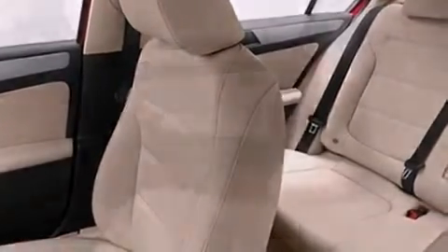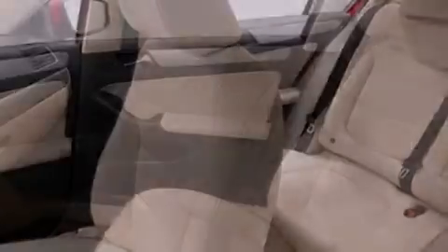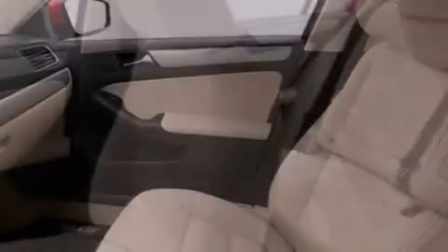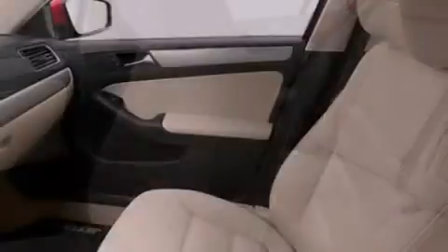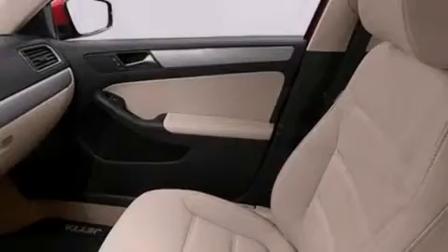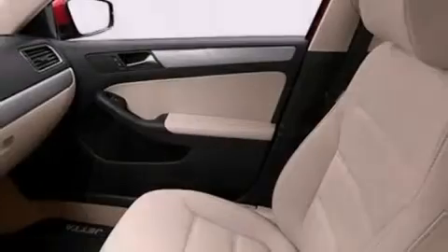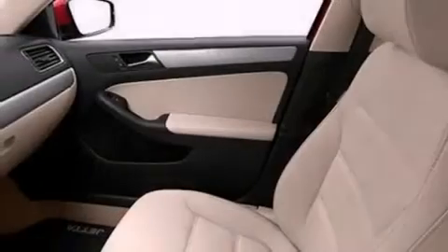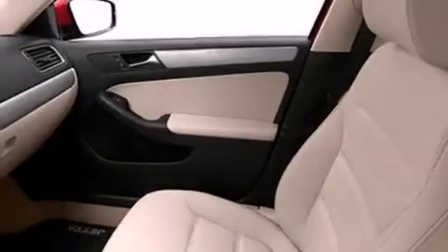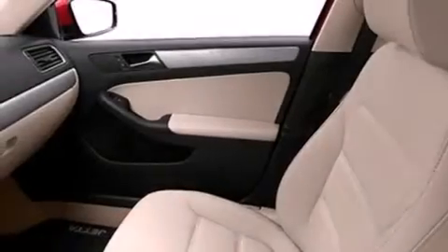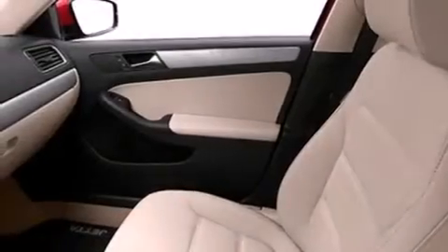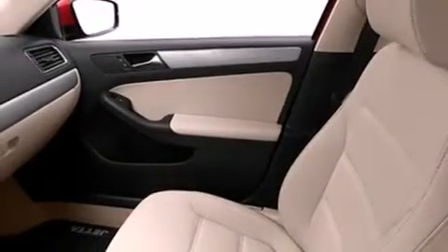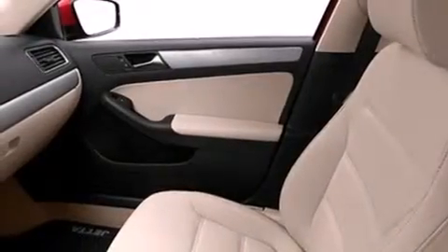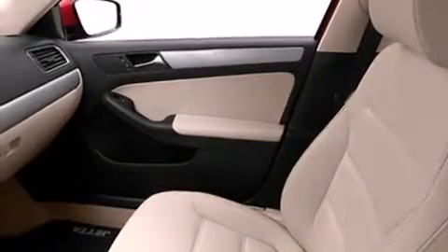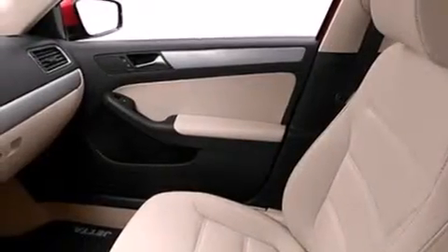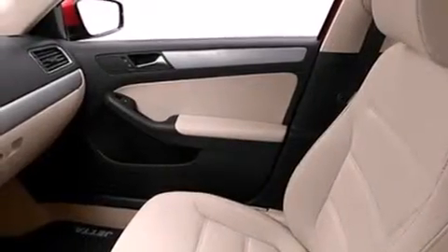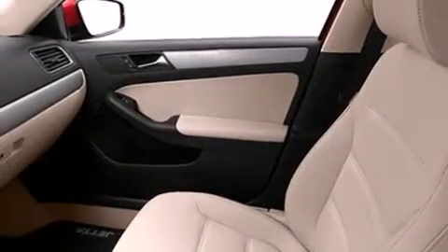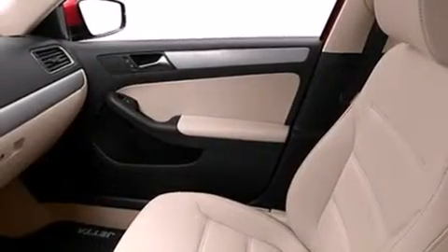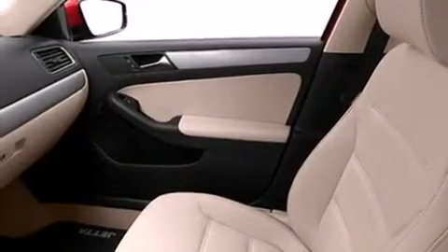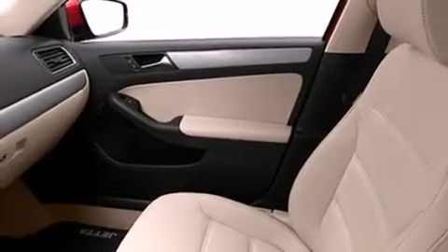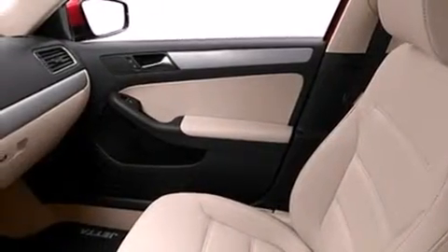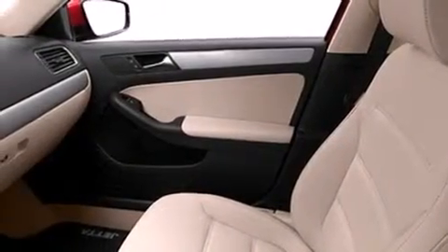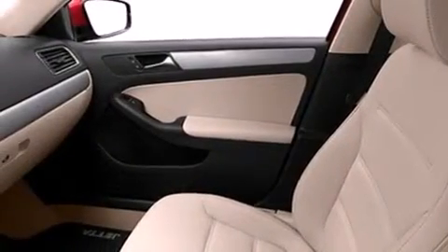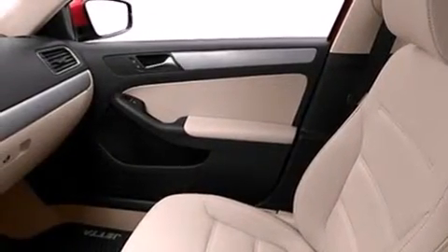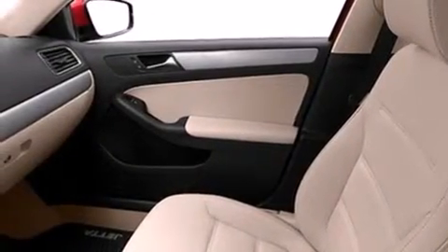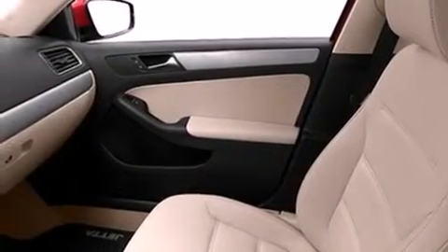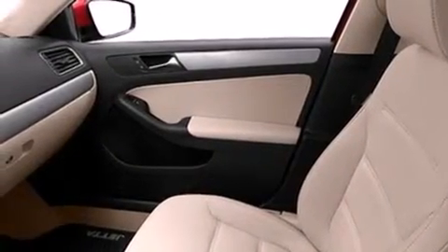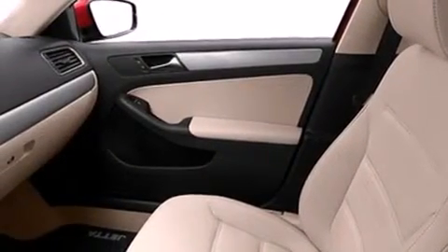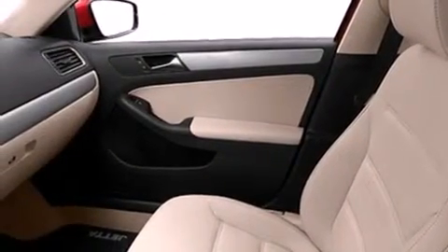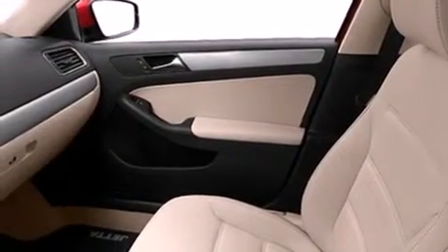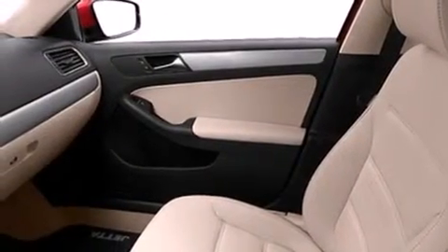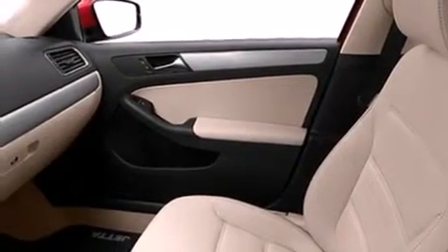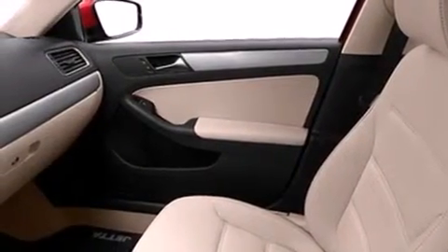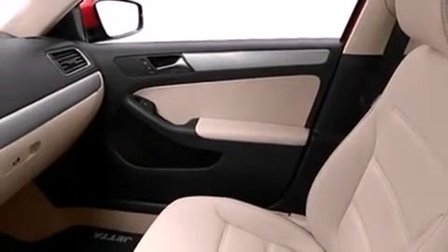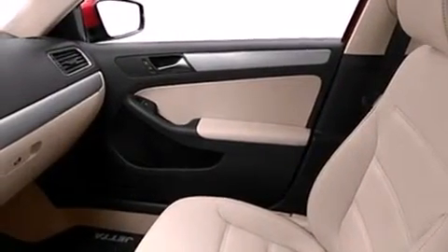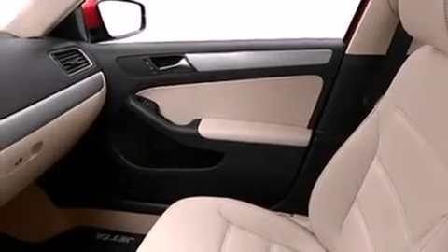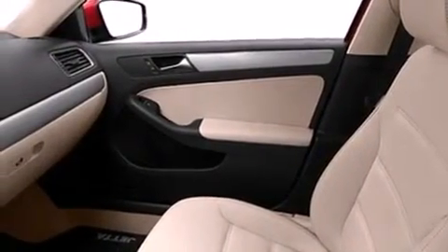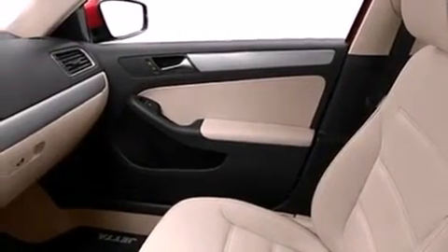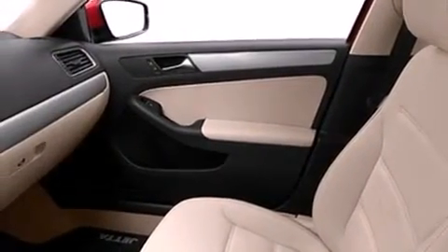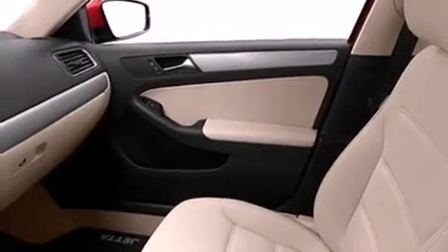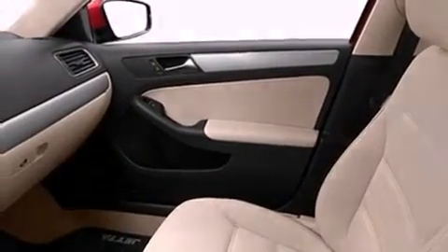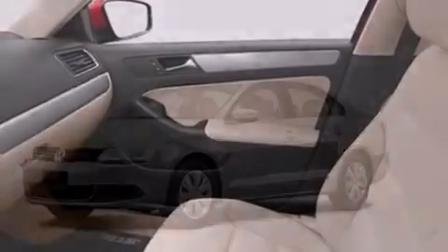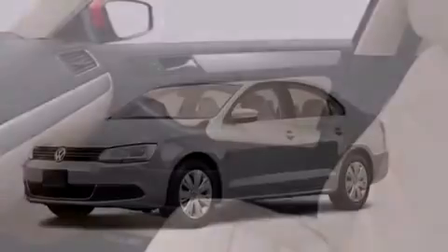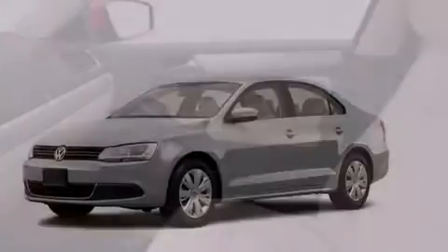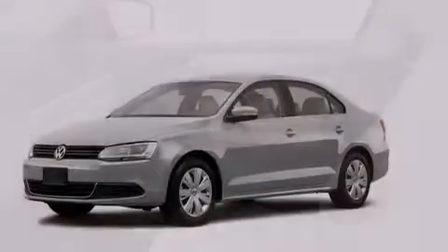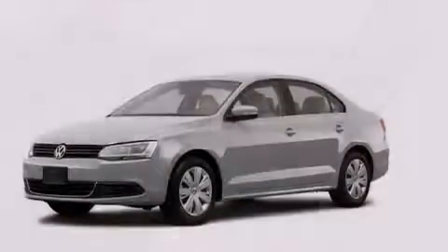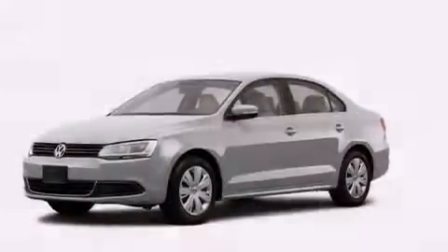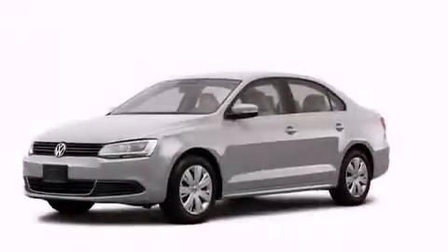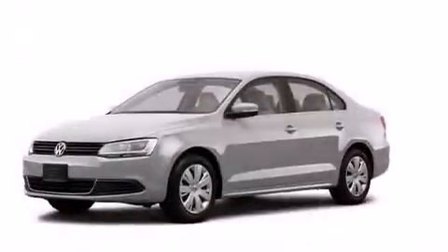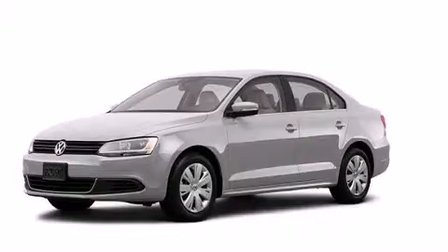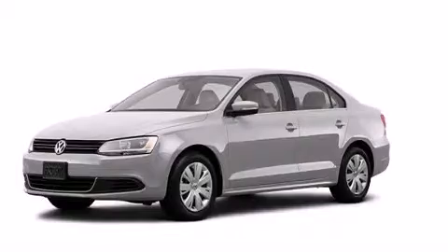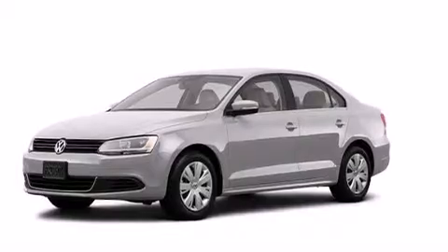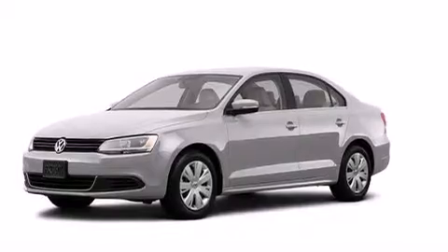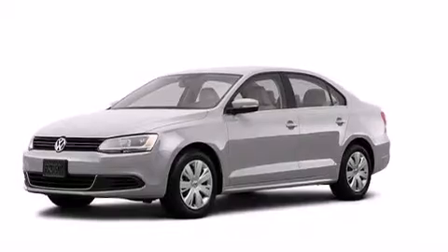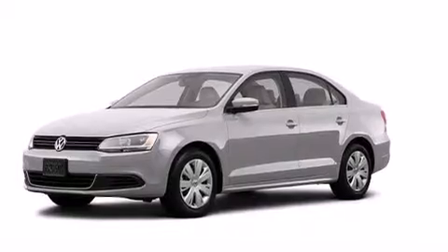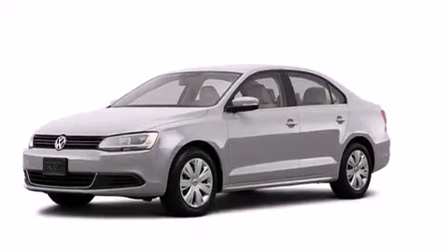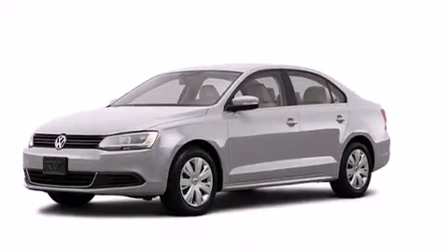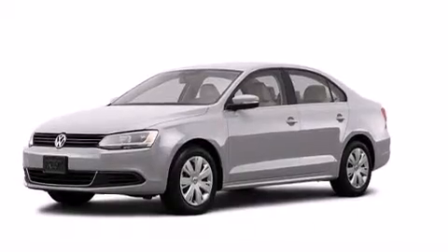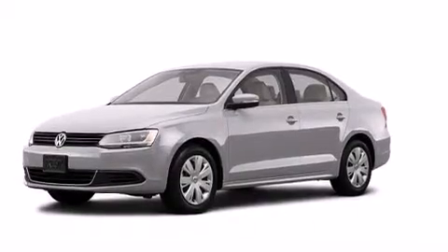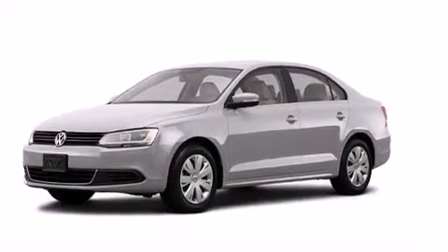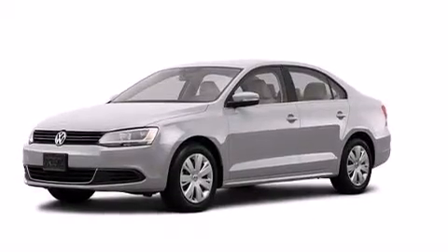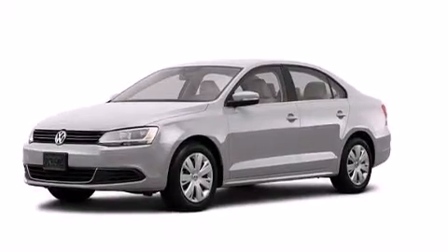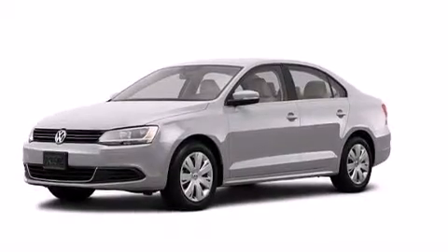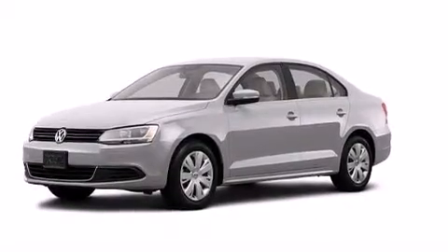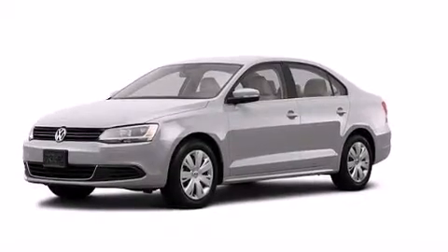Also included are front and rear floor mats, rear curtain airbags, latch-ready child seat anchors, air conditioning, and an auxiliary power outlet.